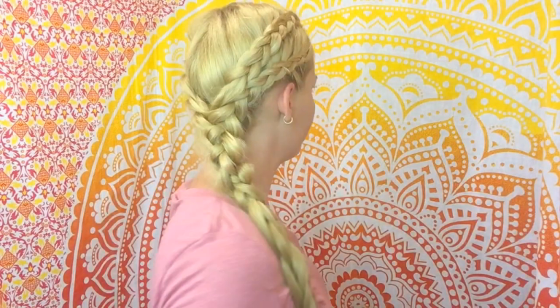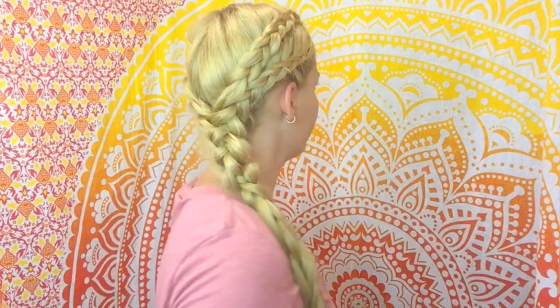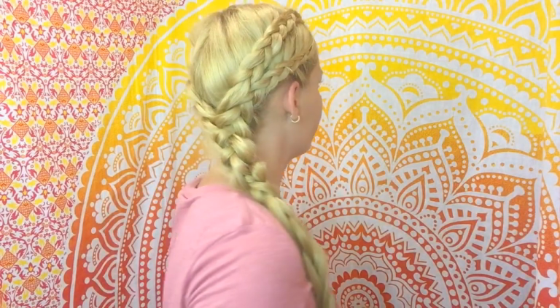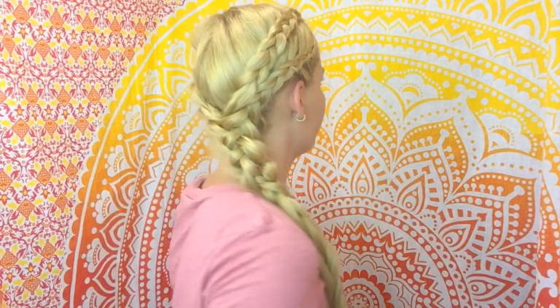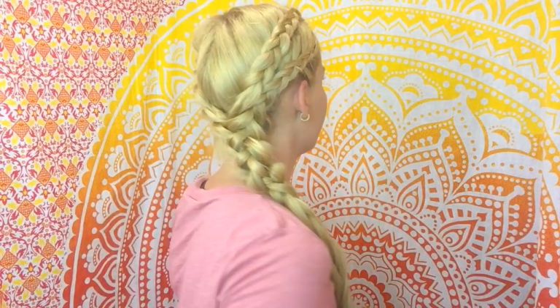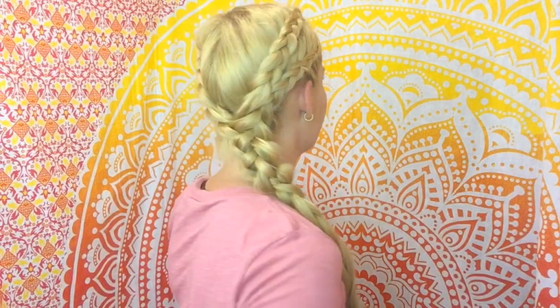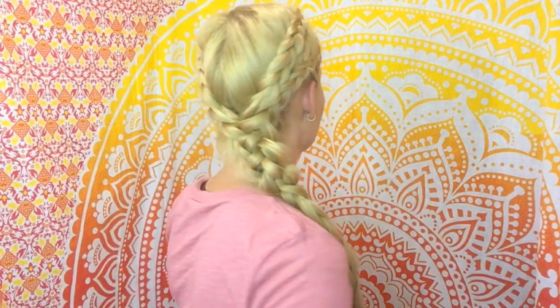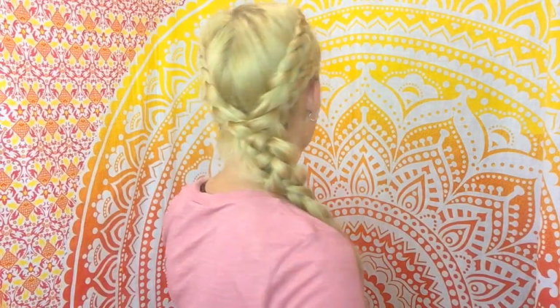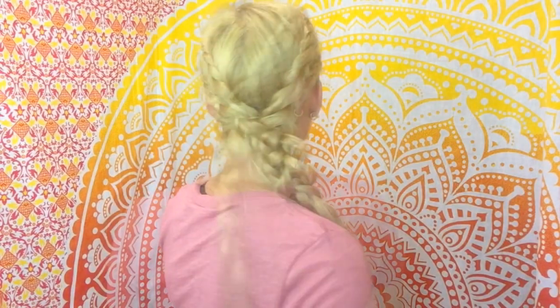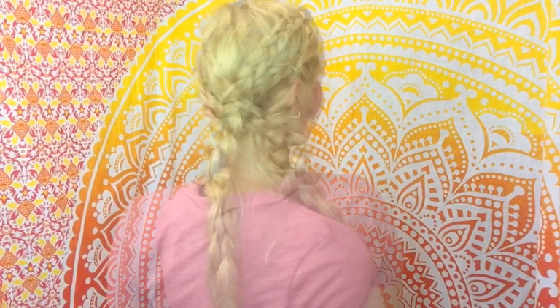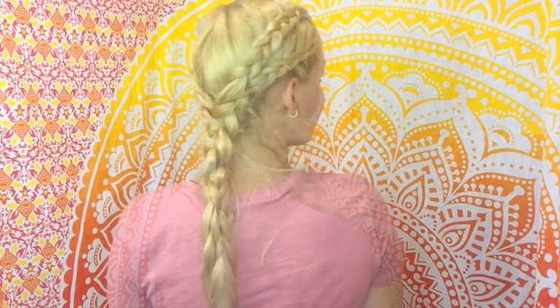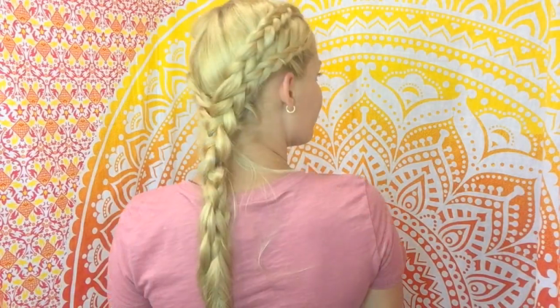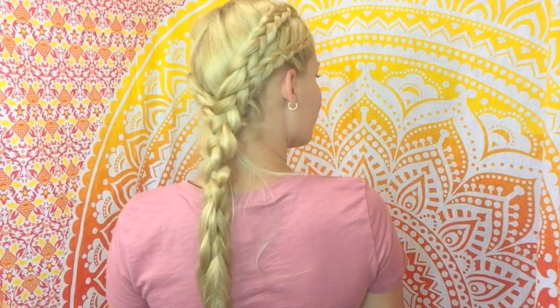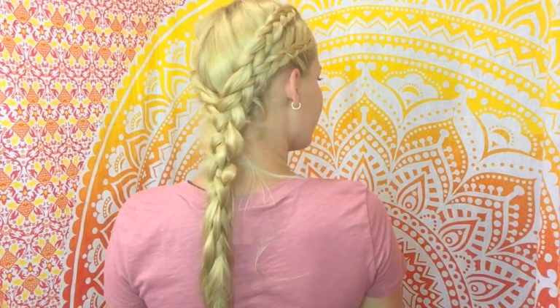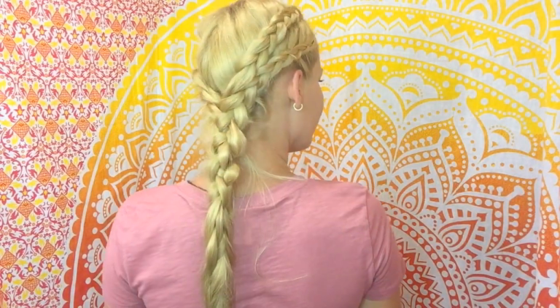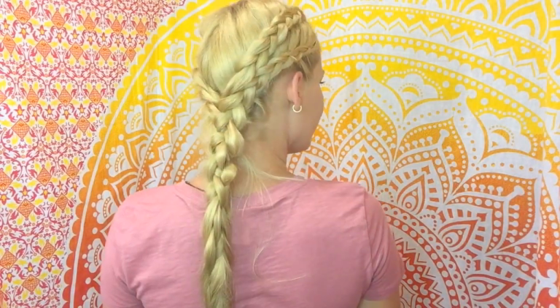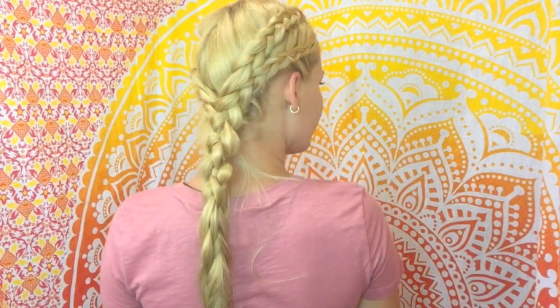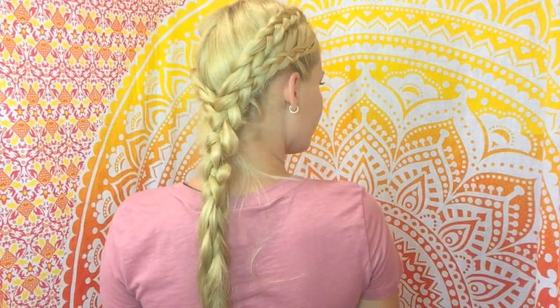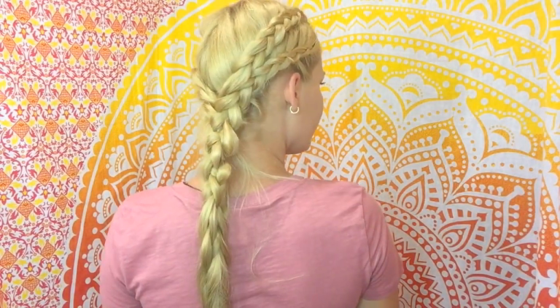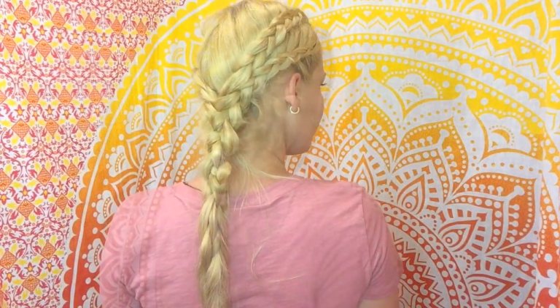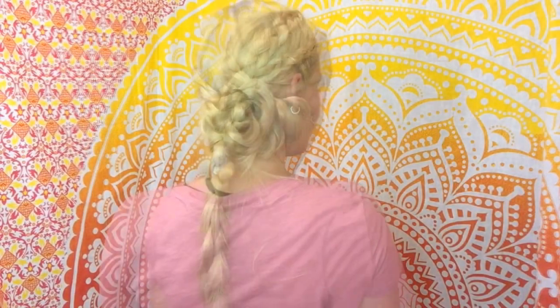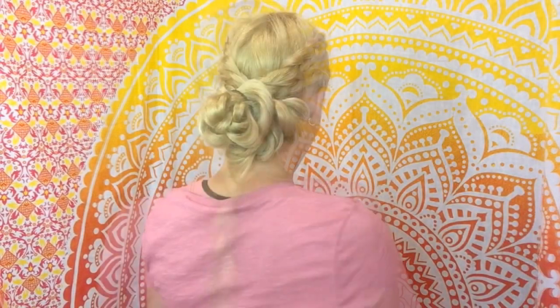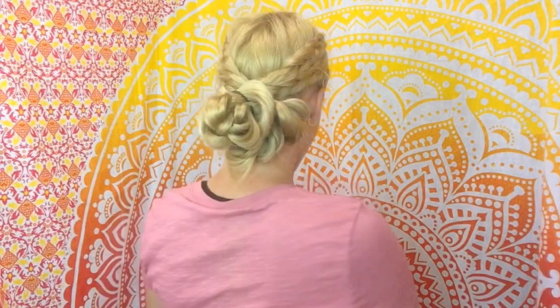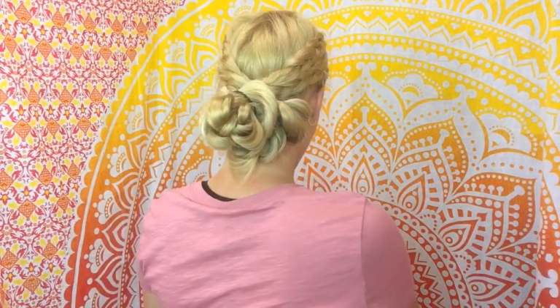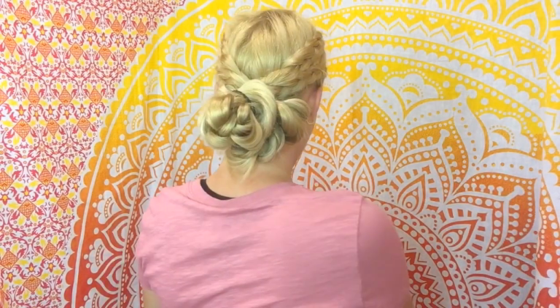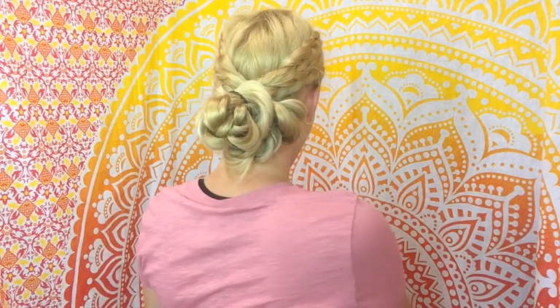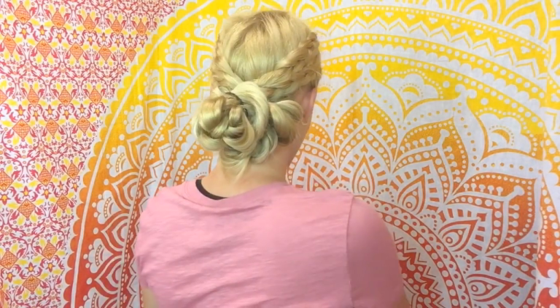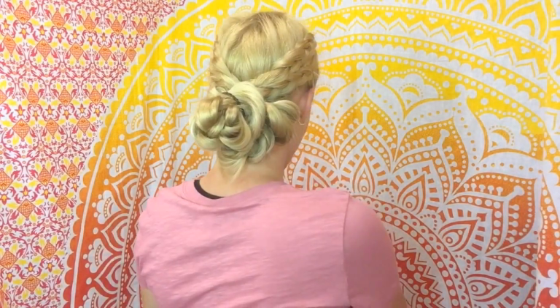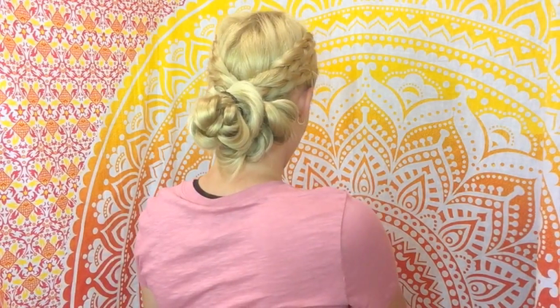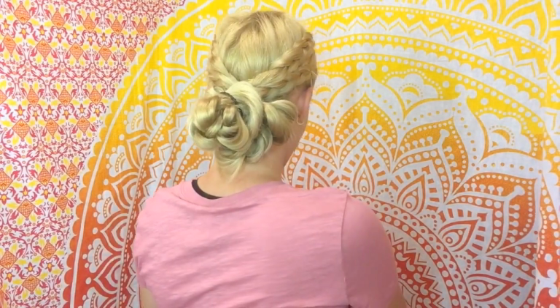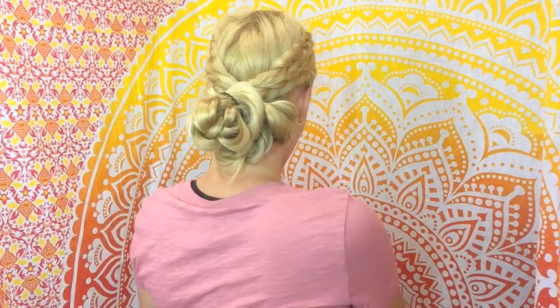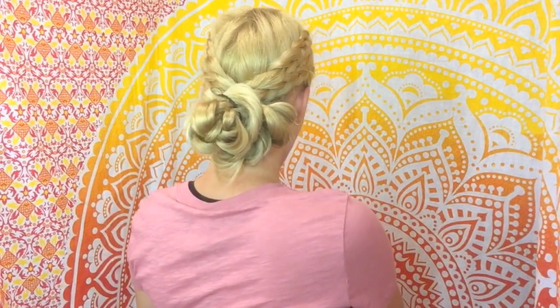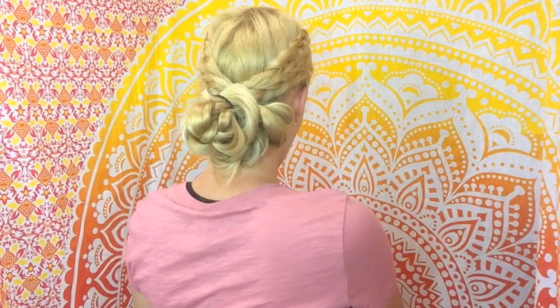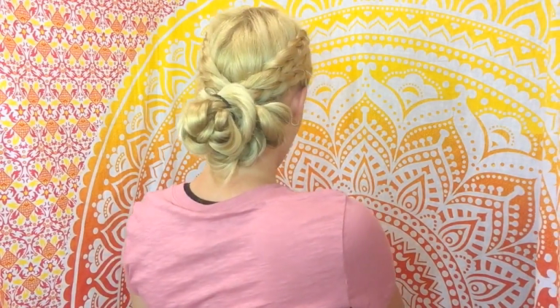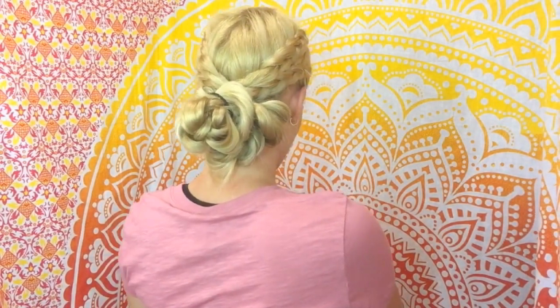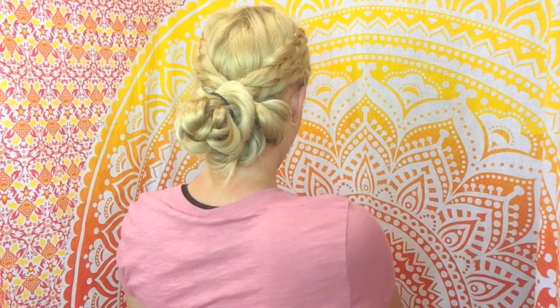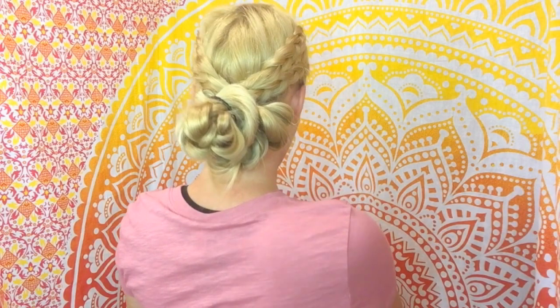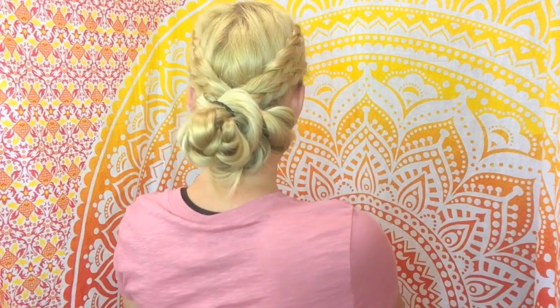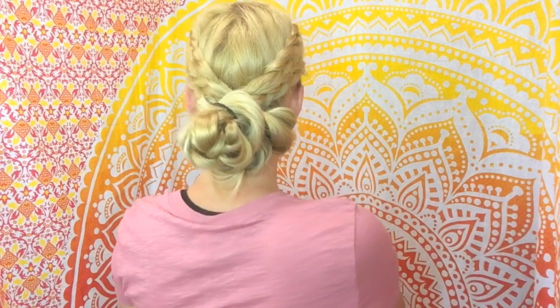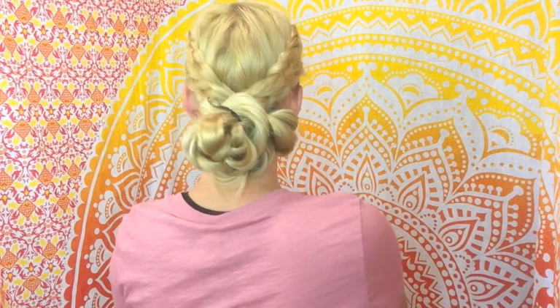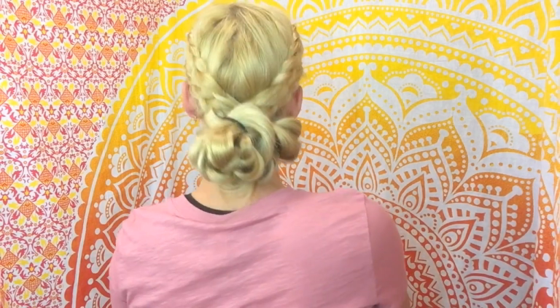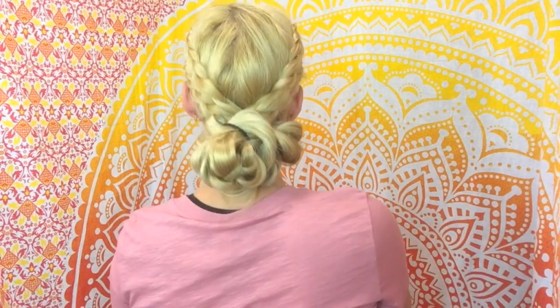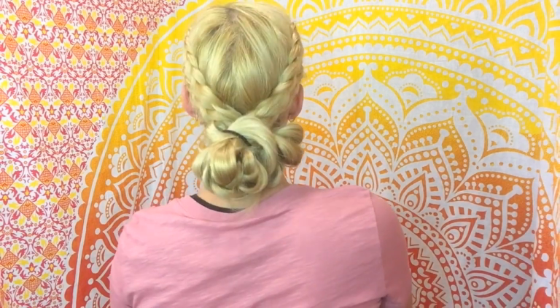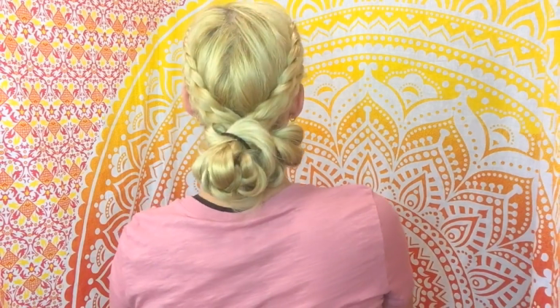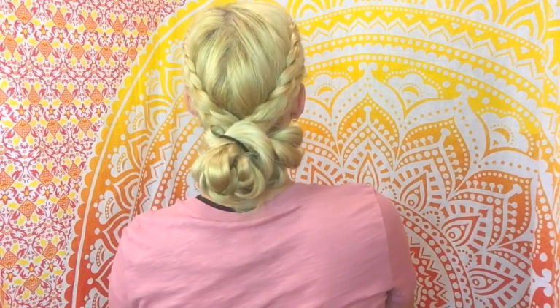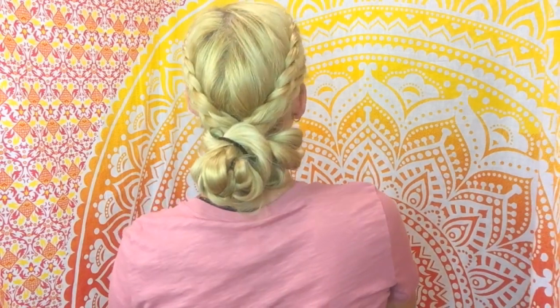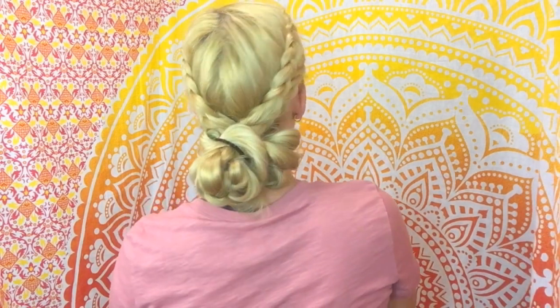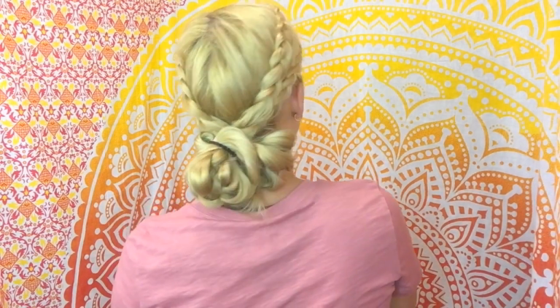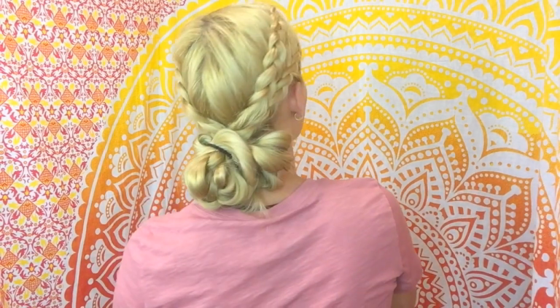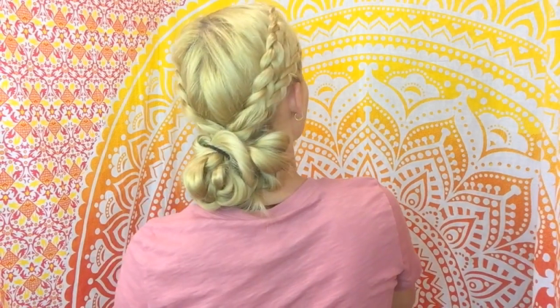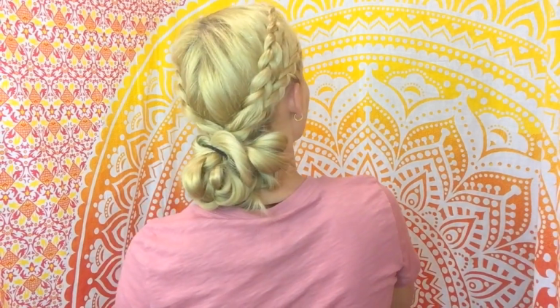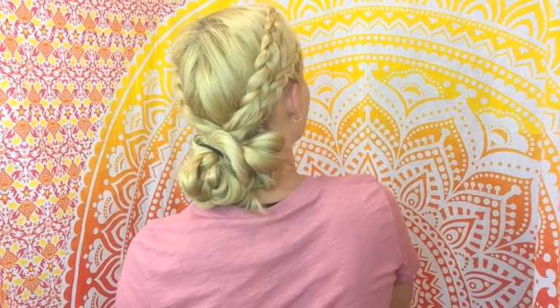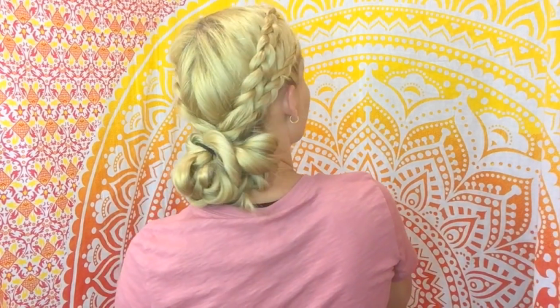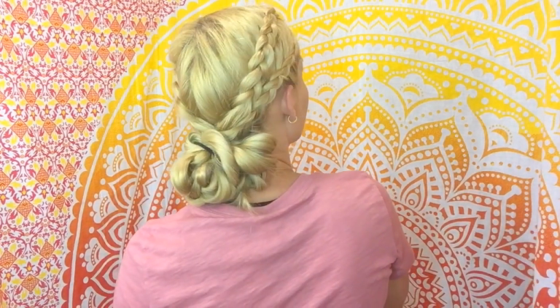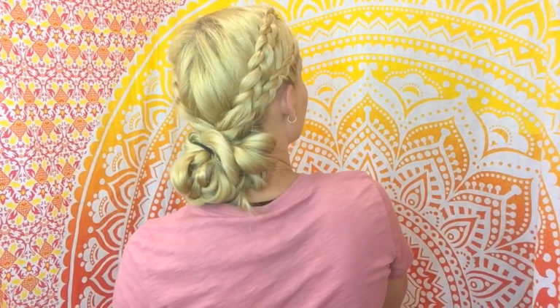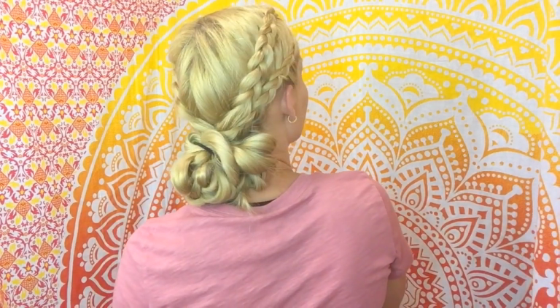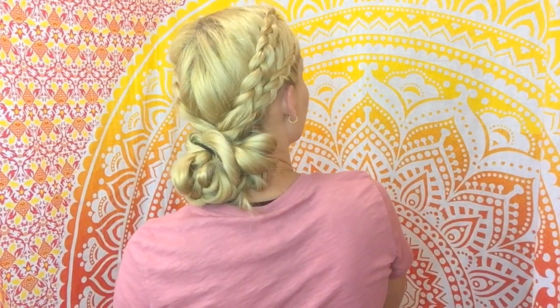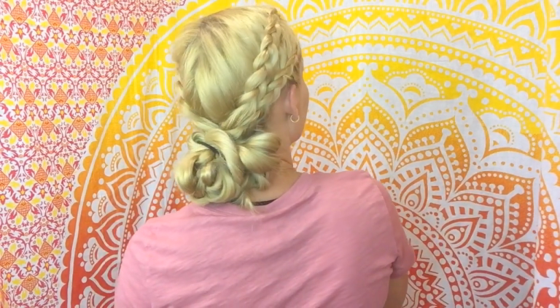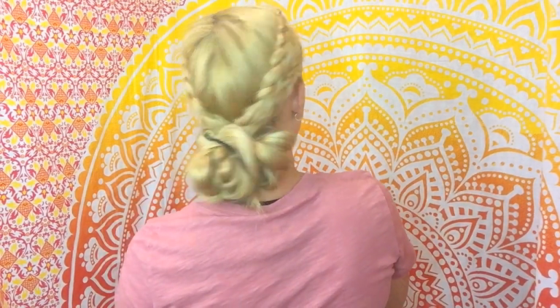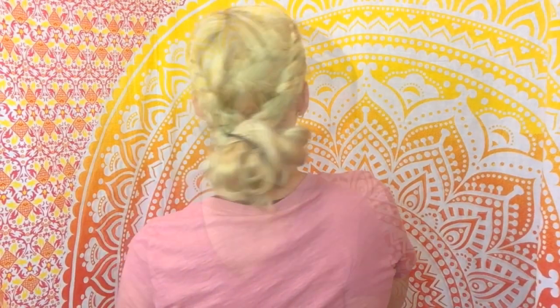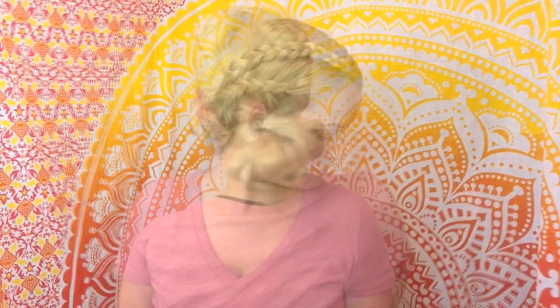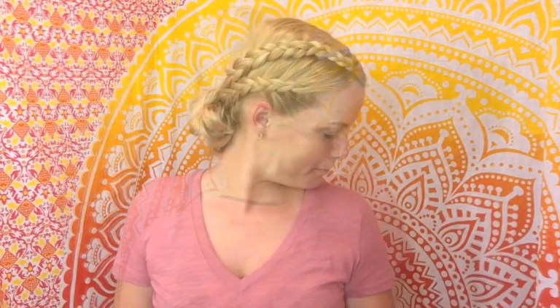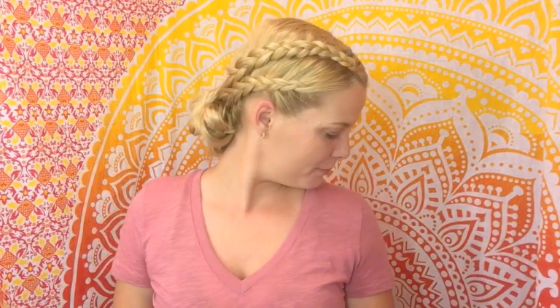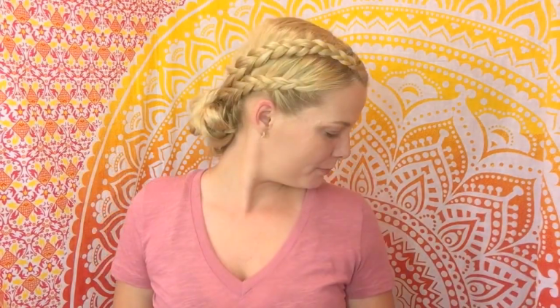Hi guys! What I'd like to share with you today are two variations of my very favorite Daenerys Targaryen hairstyle.